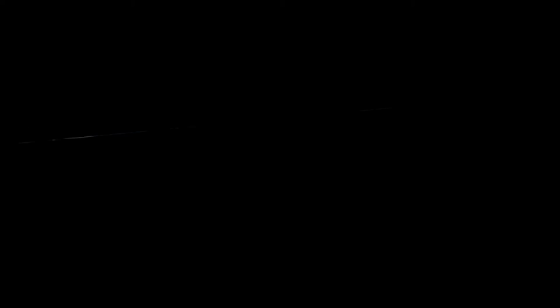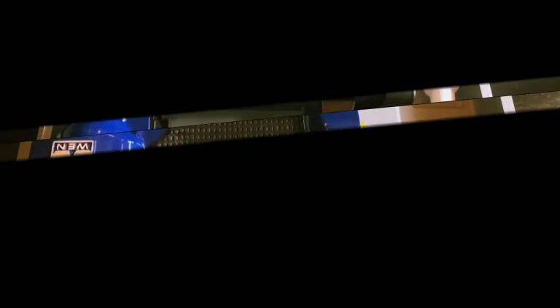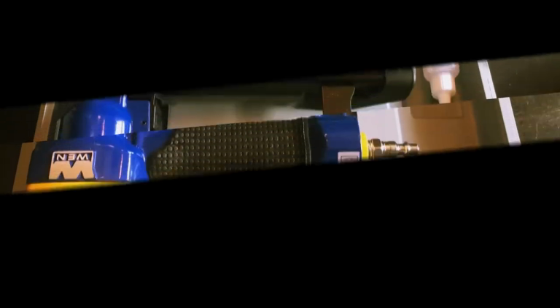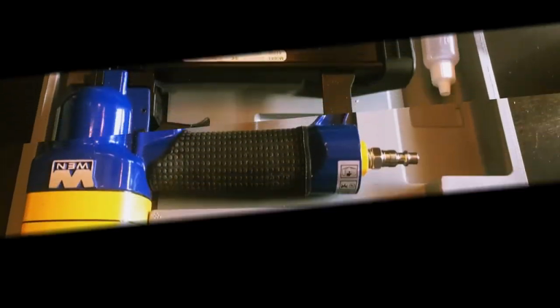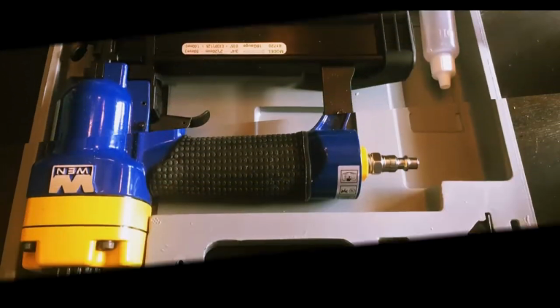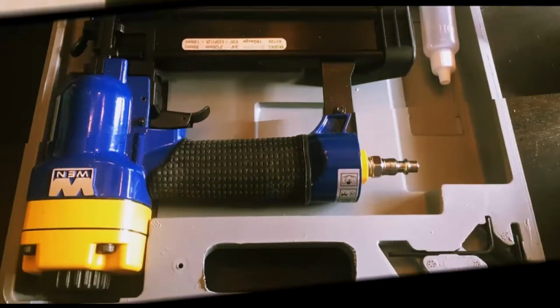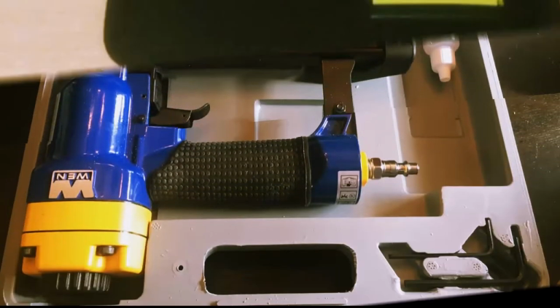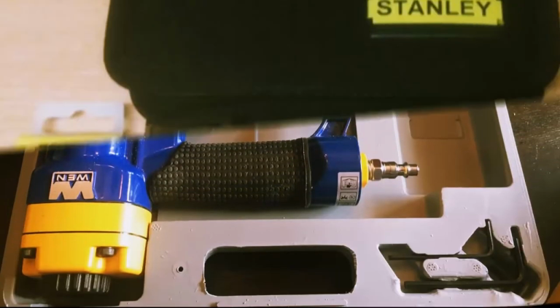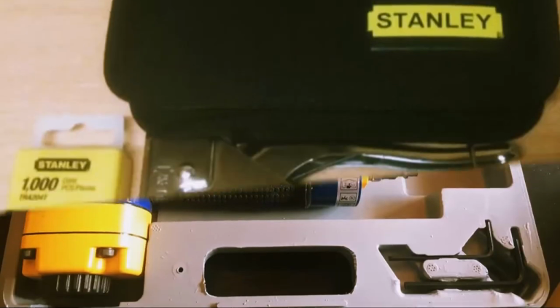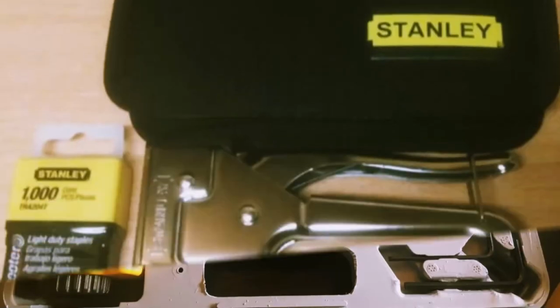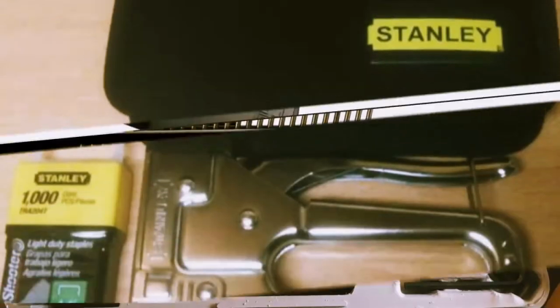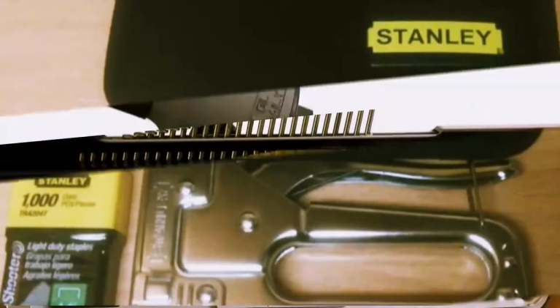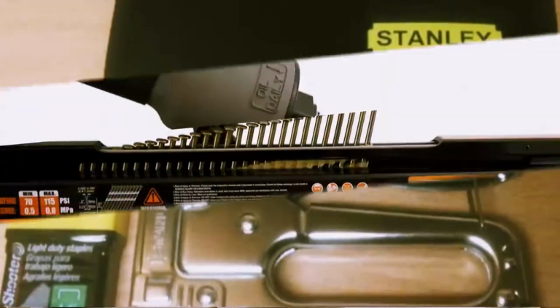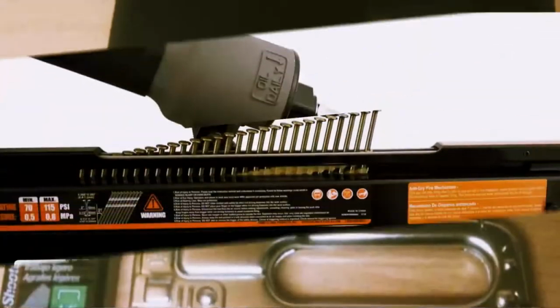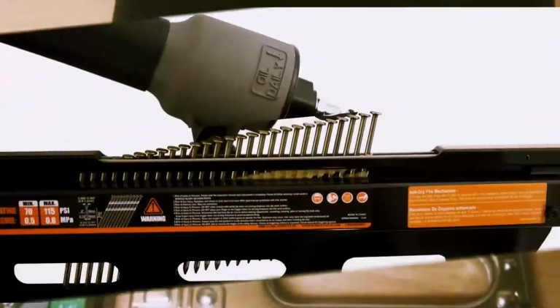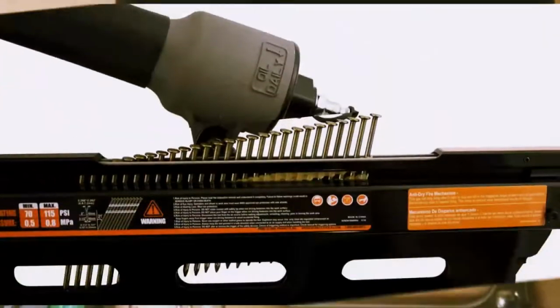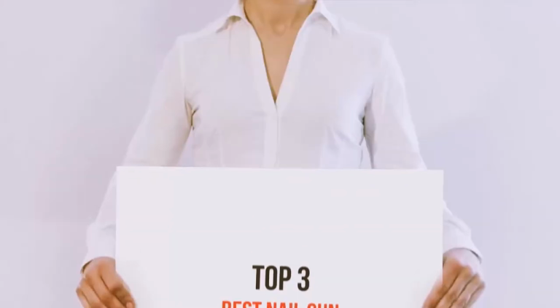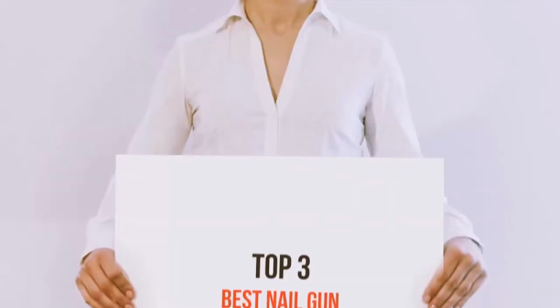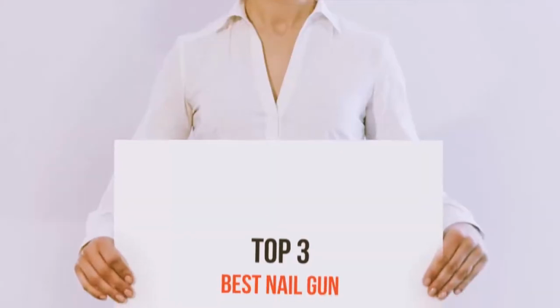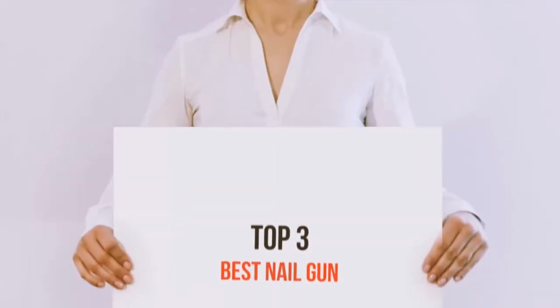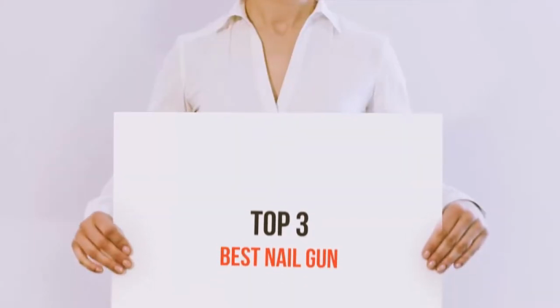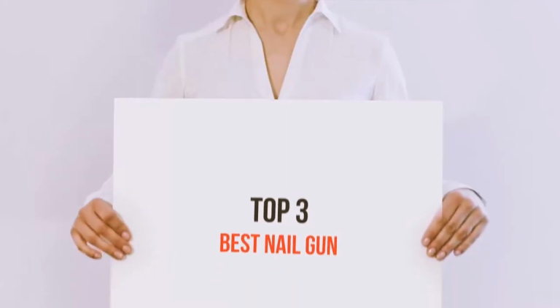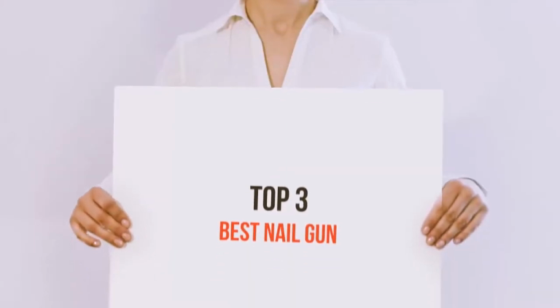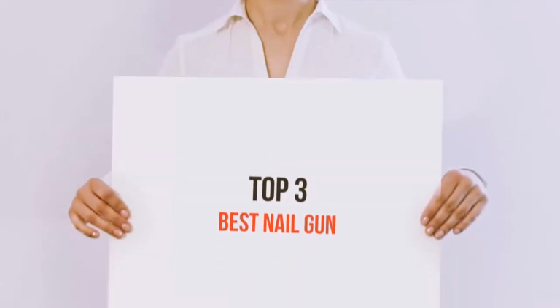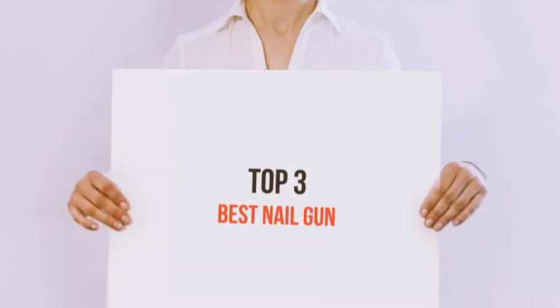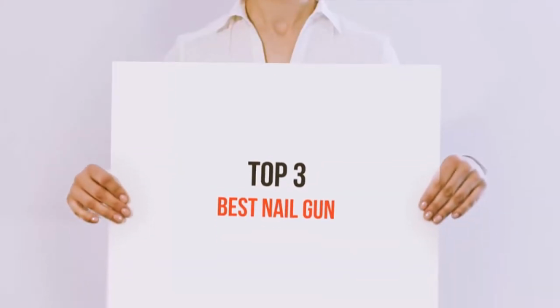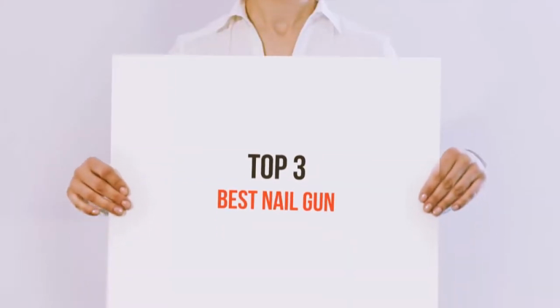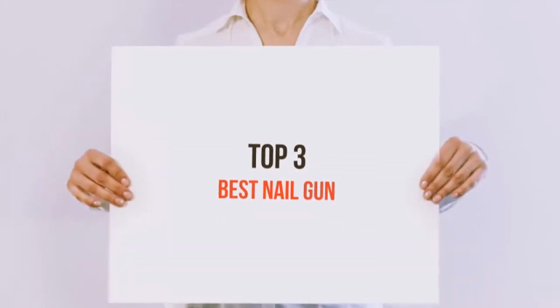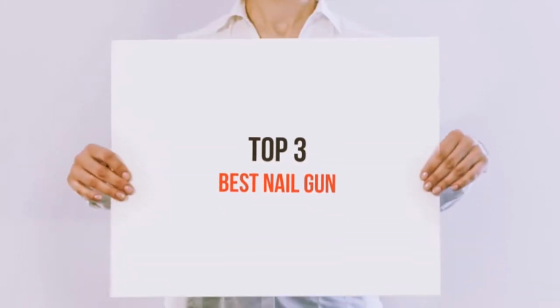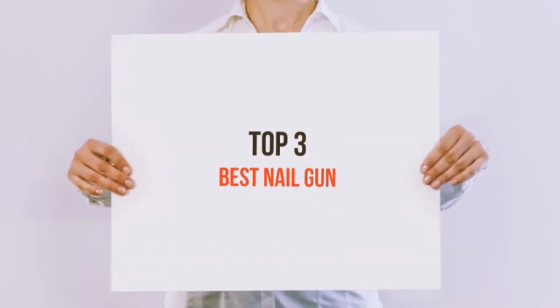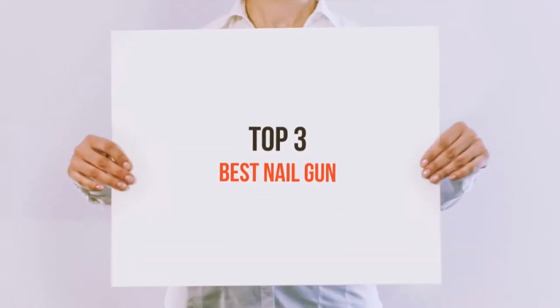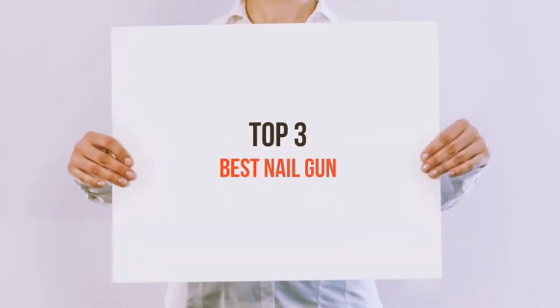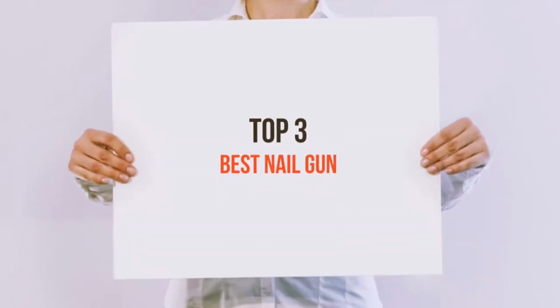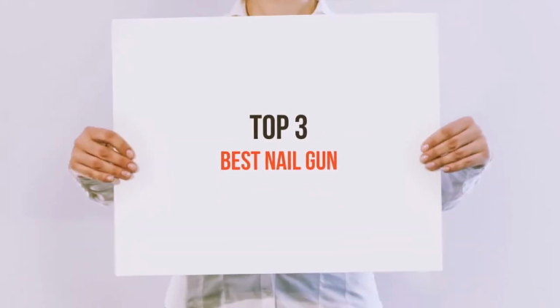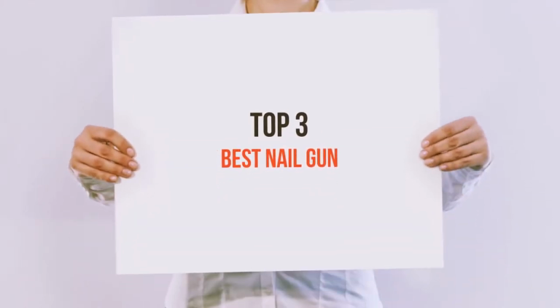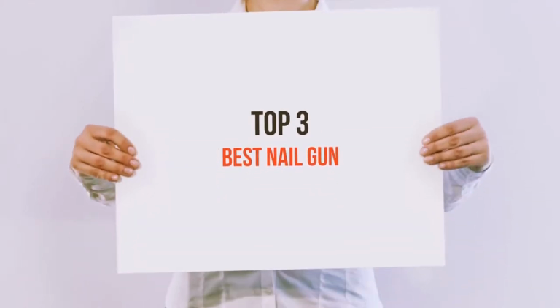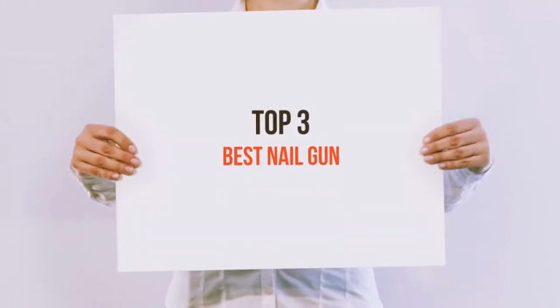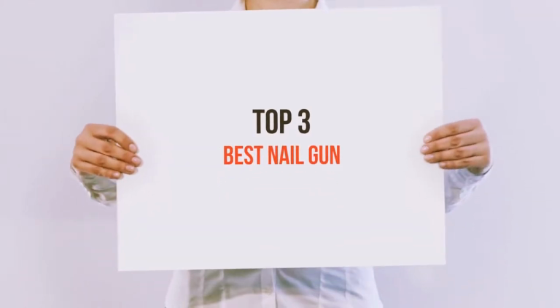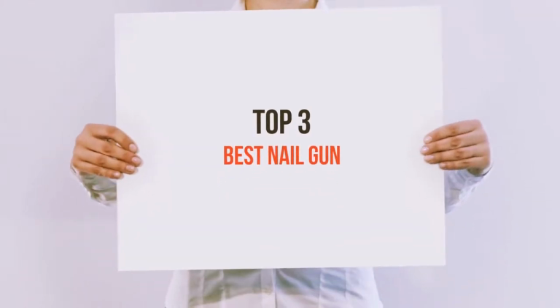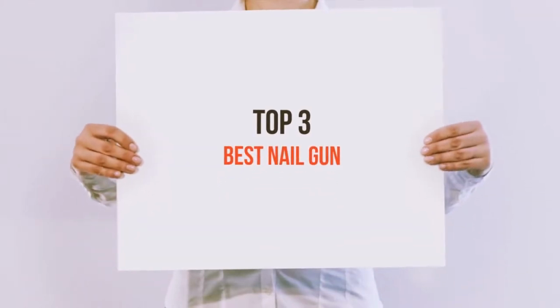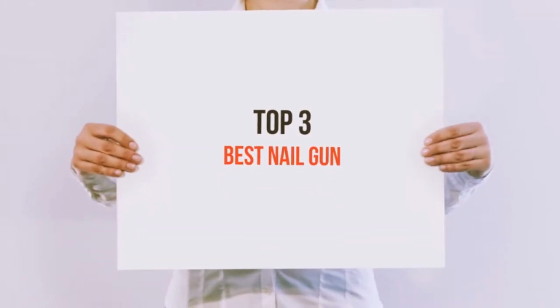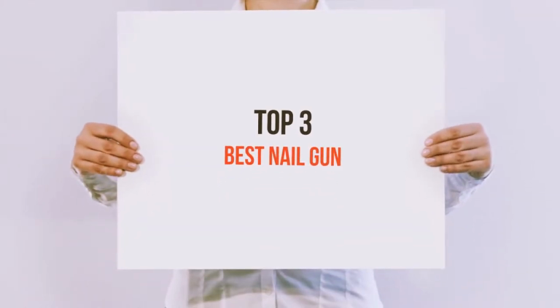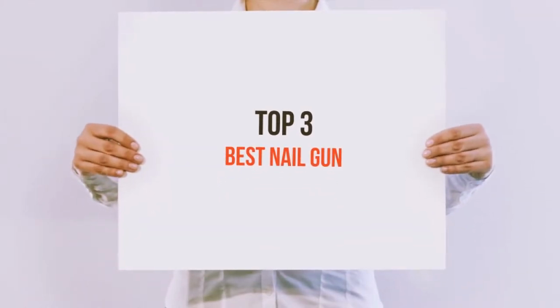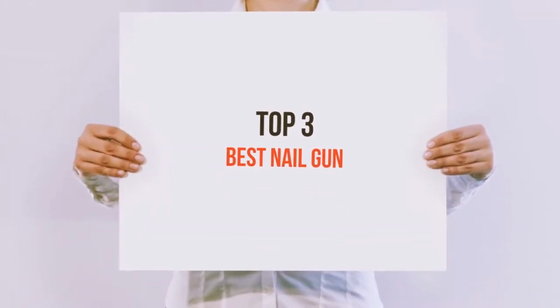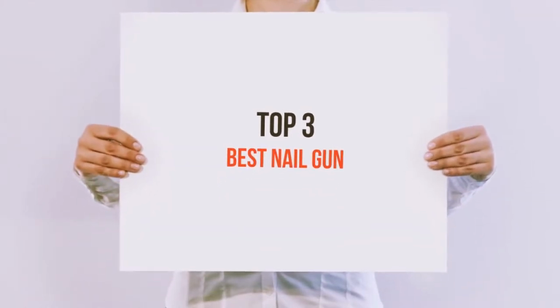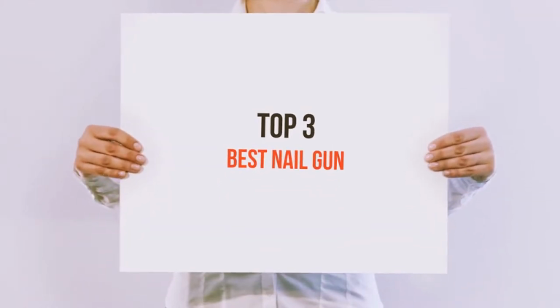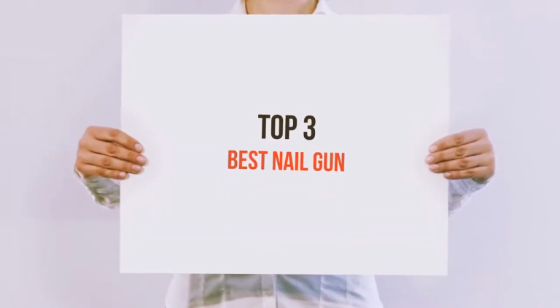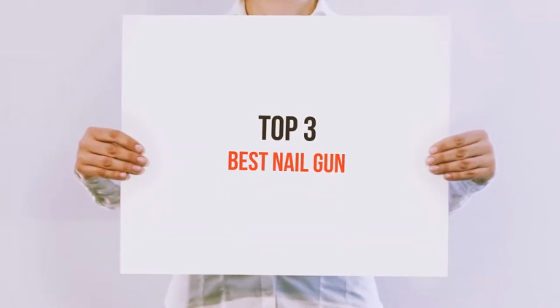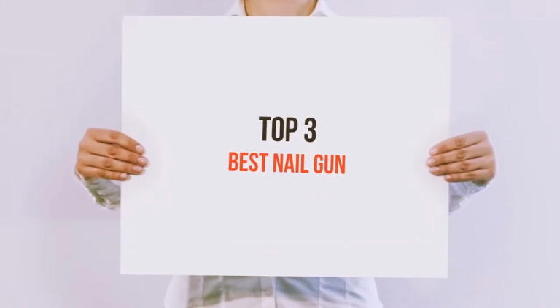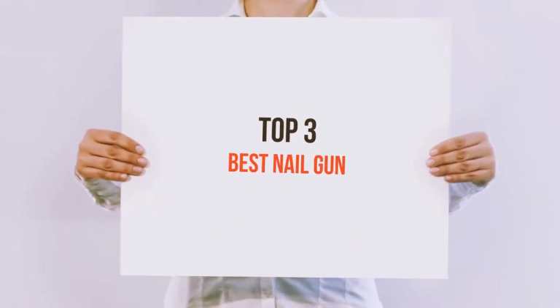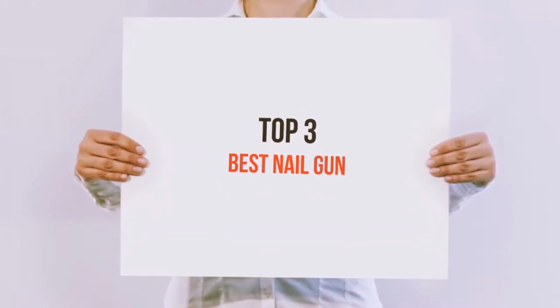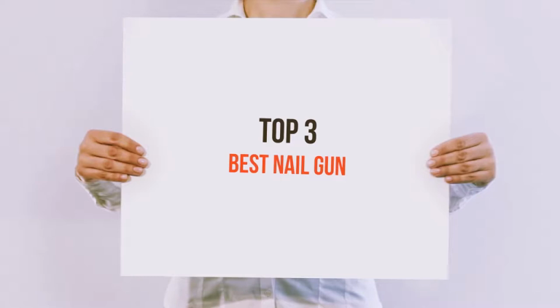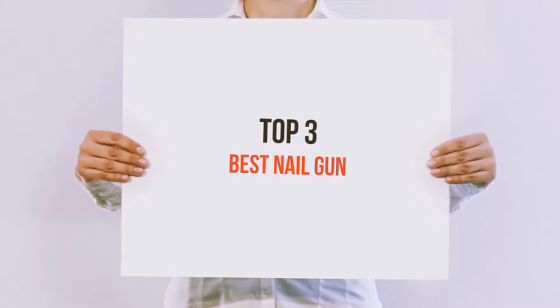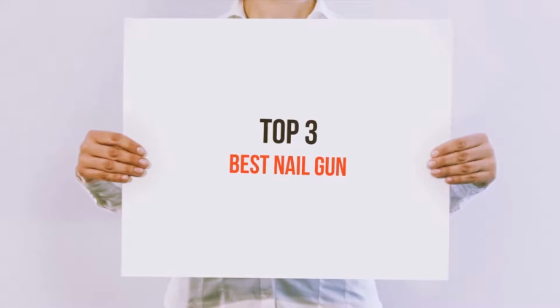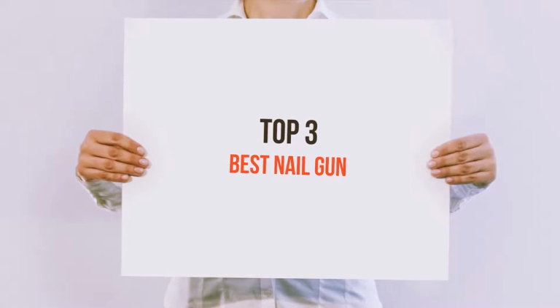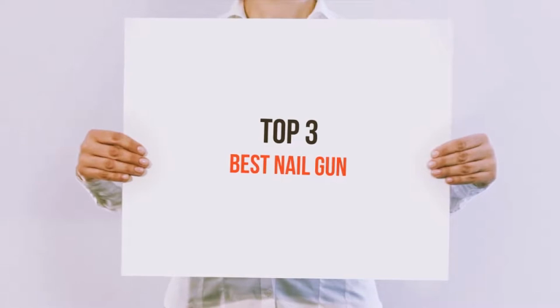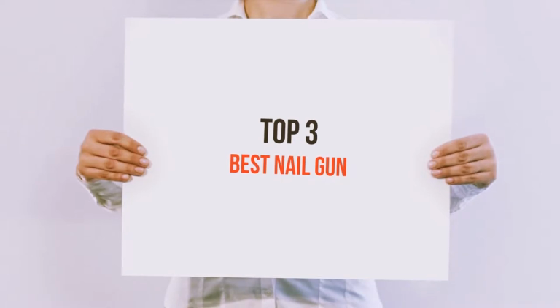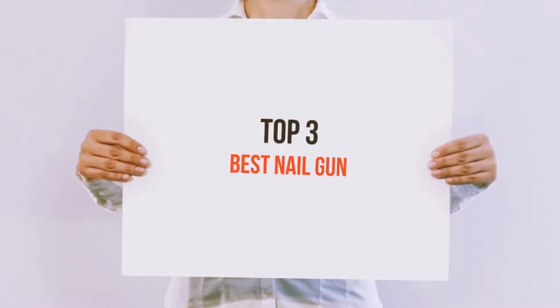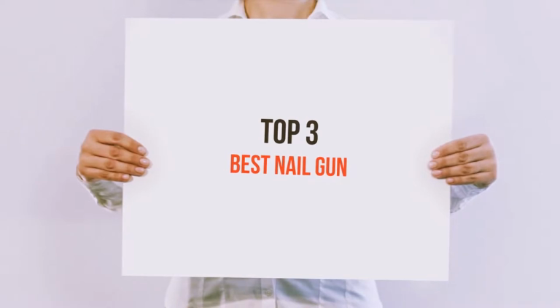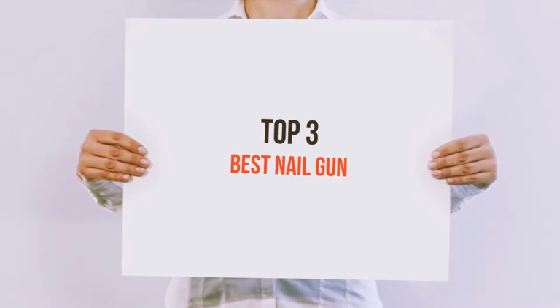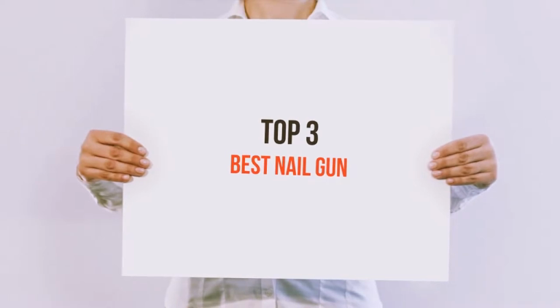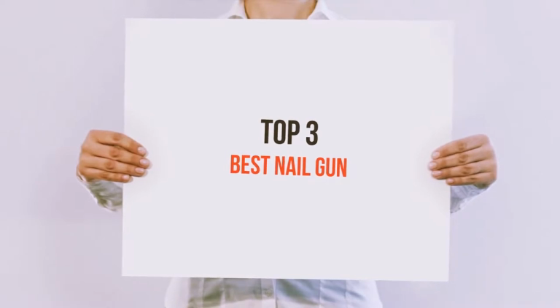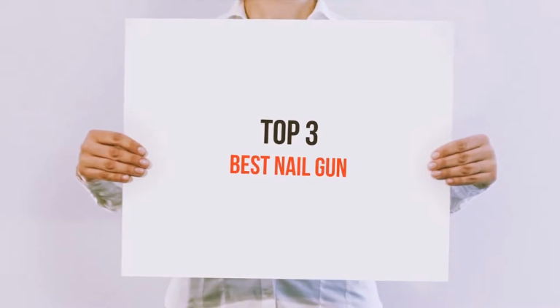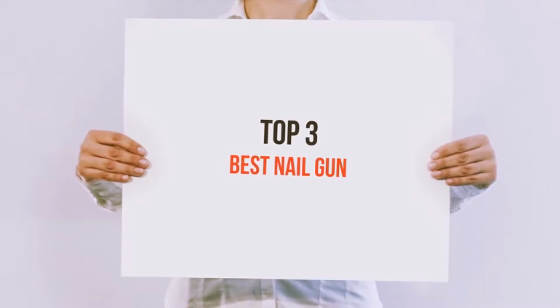Hello guys, welcome back to my channel. Today I'm gonna talk about the Top 3 Best Nail Guns.